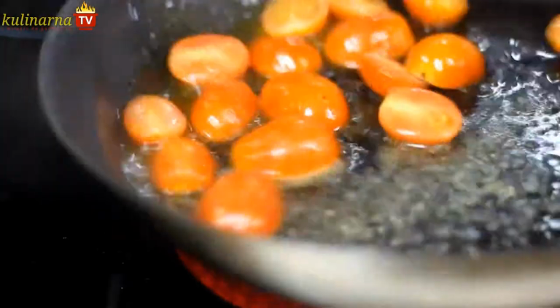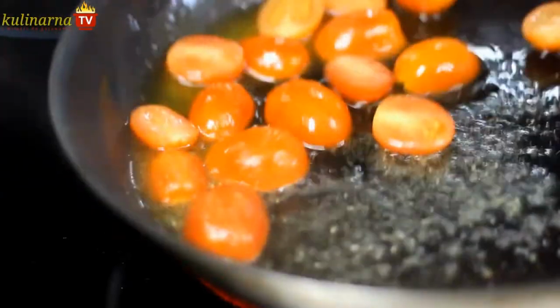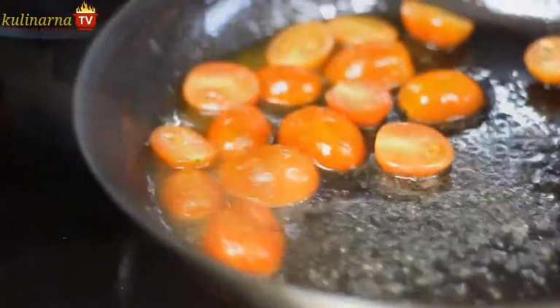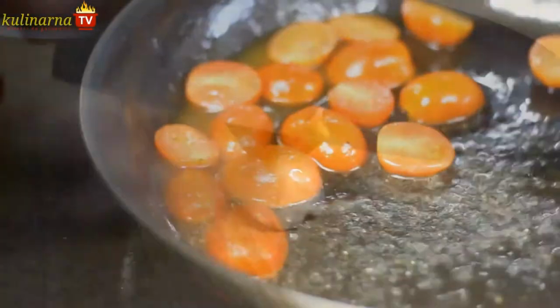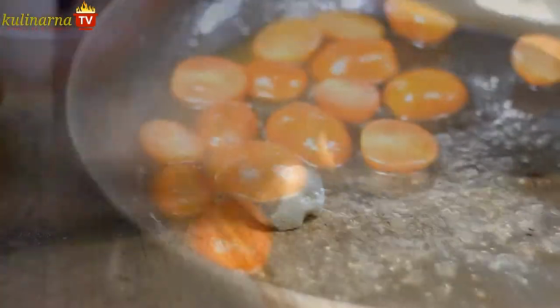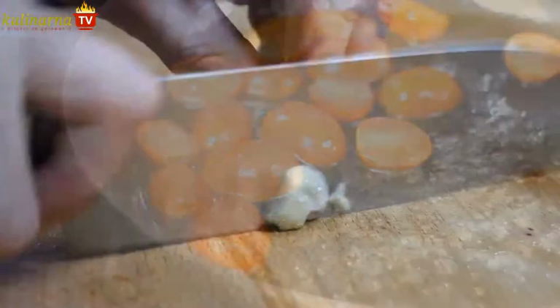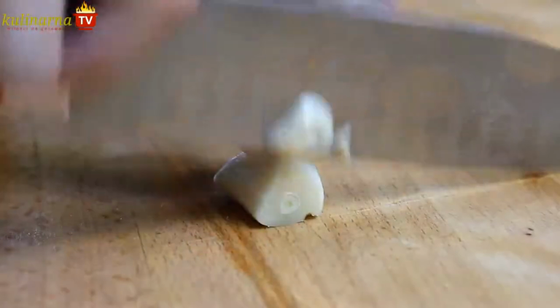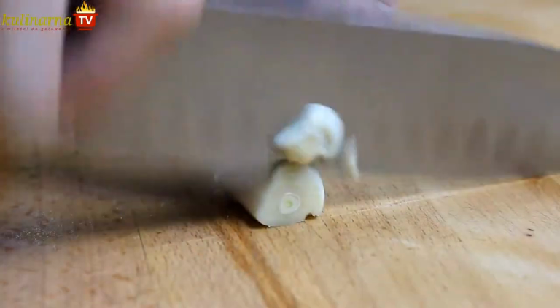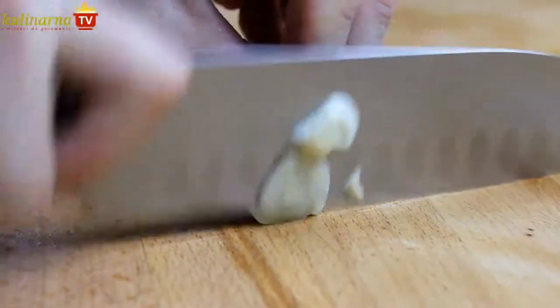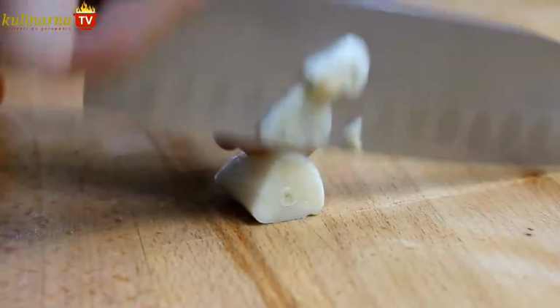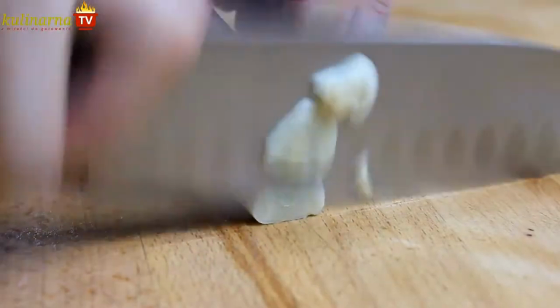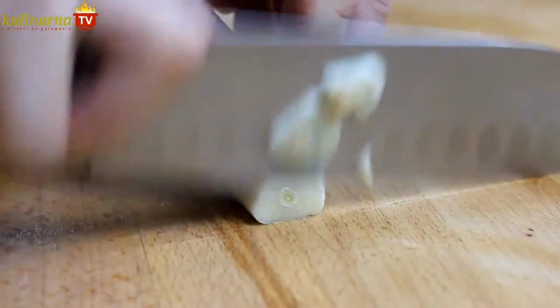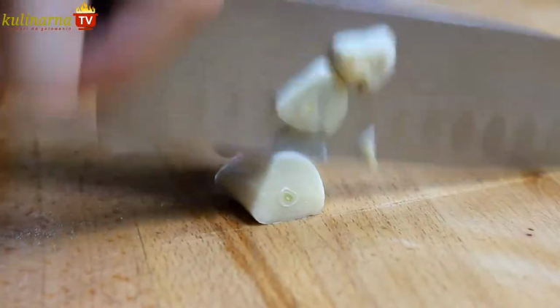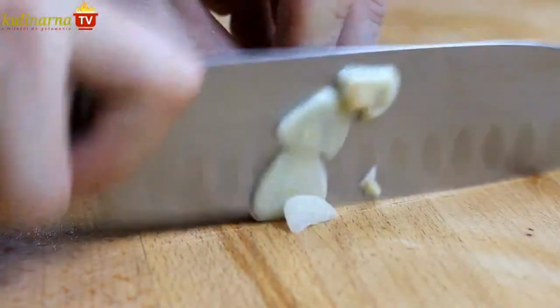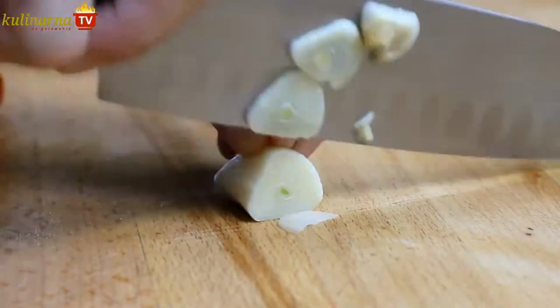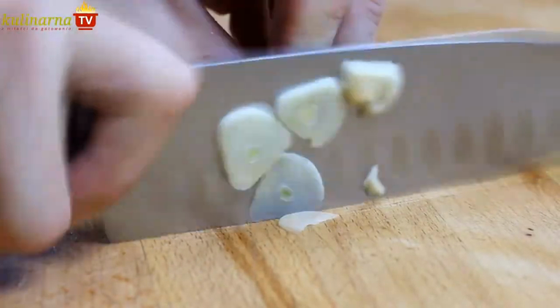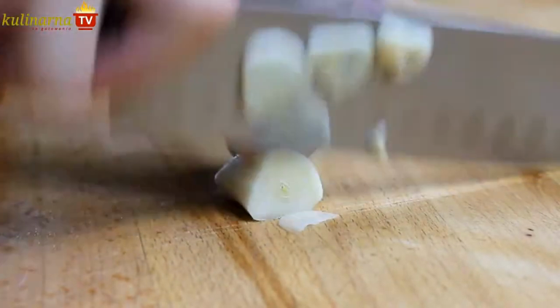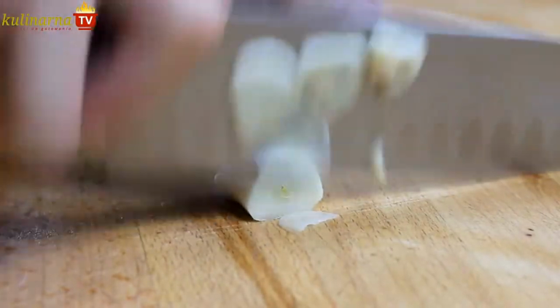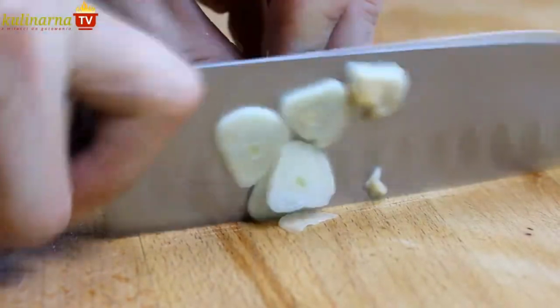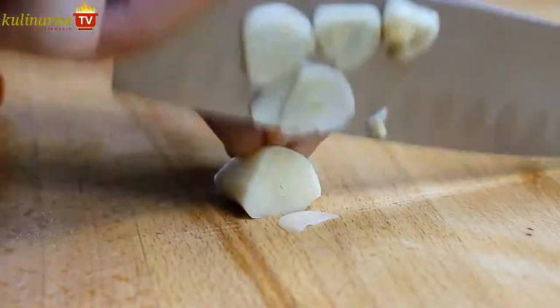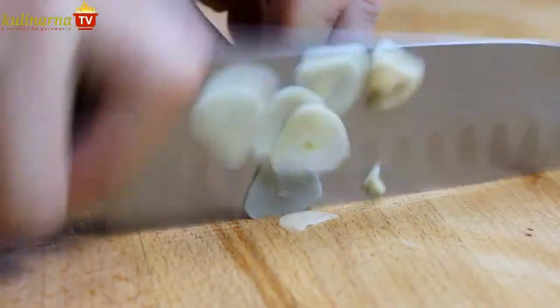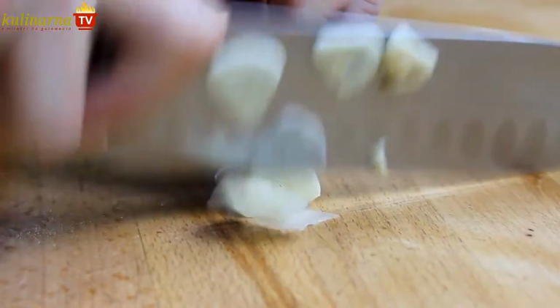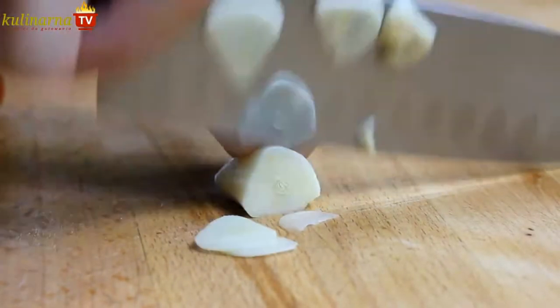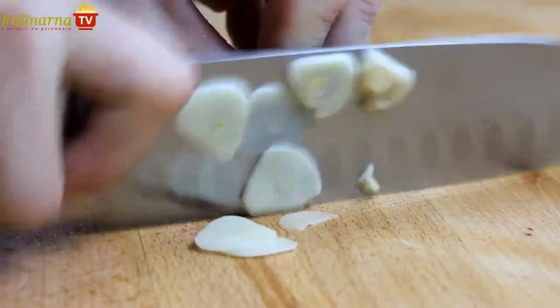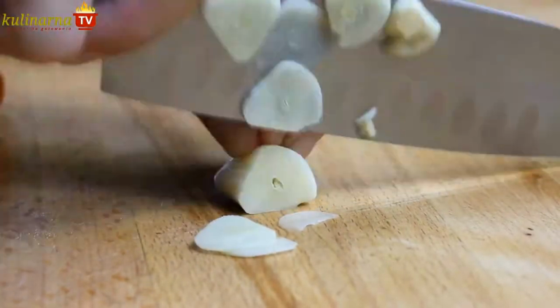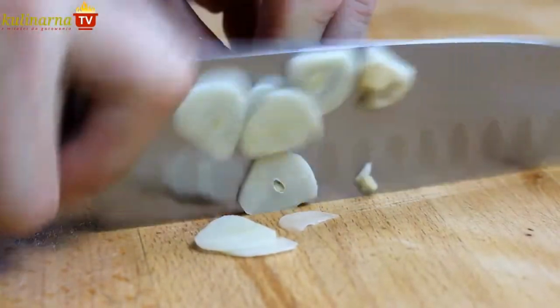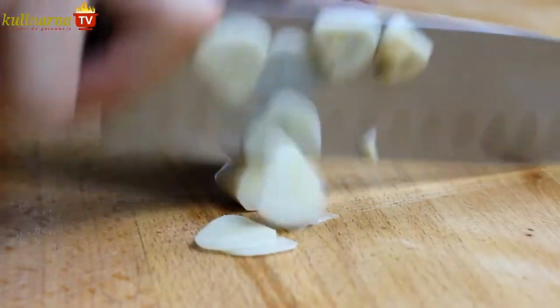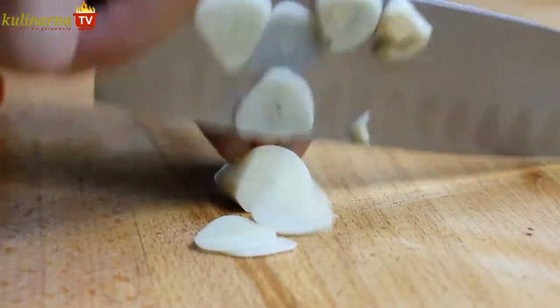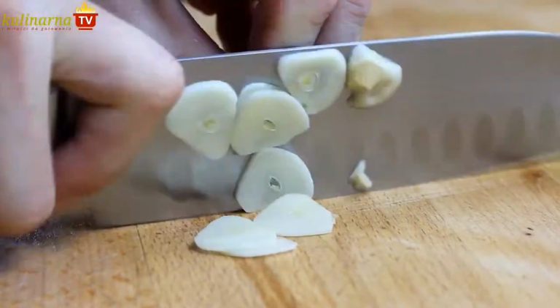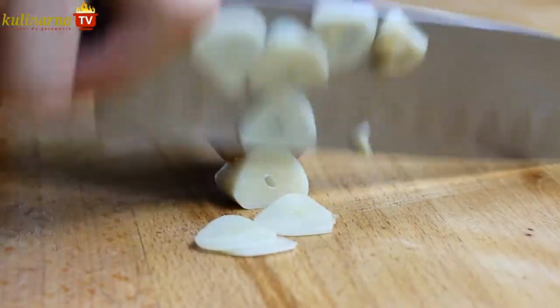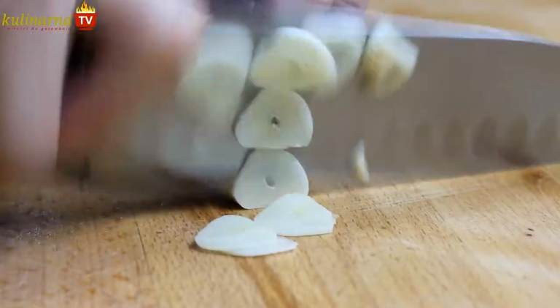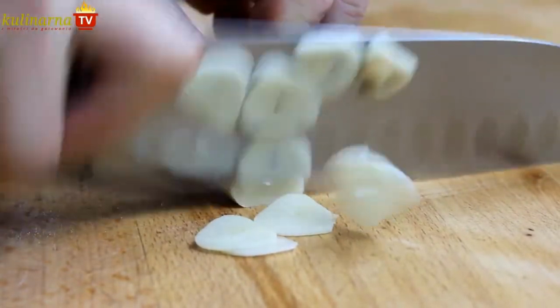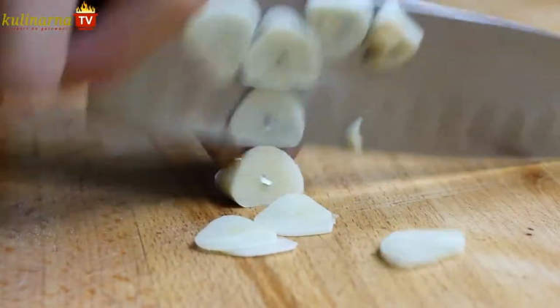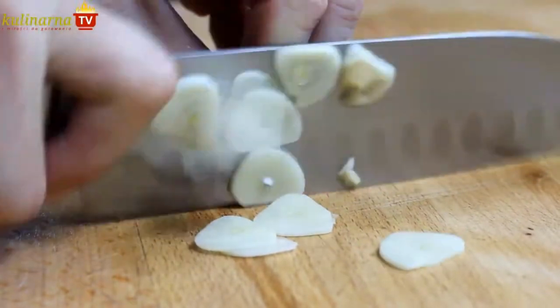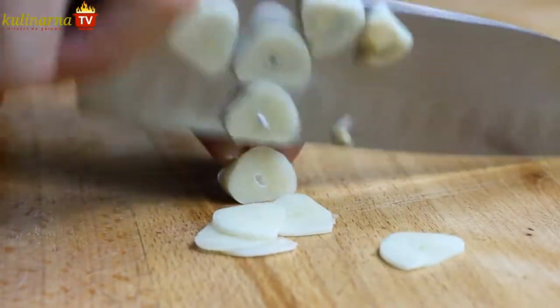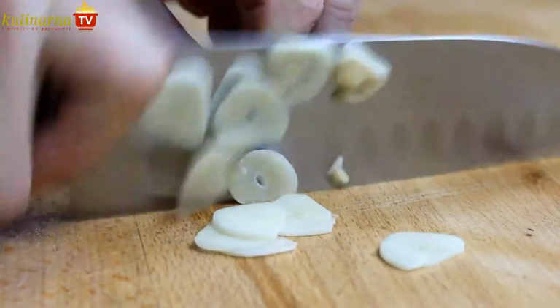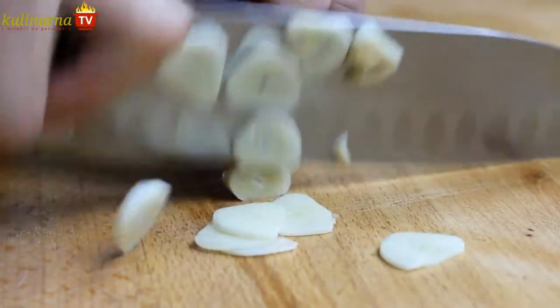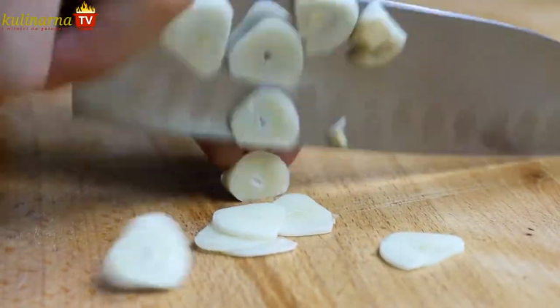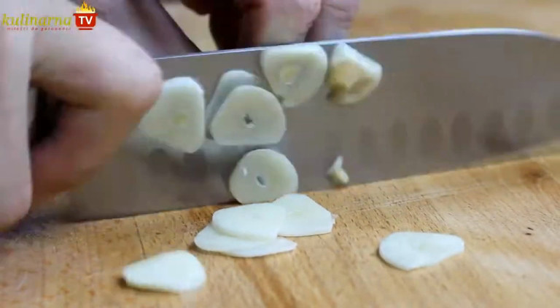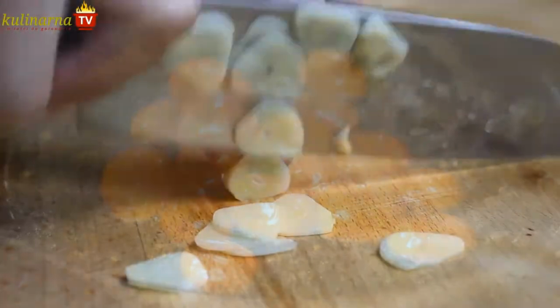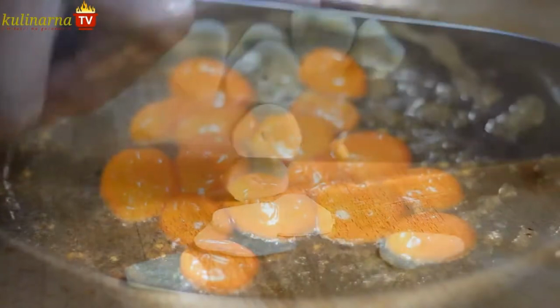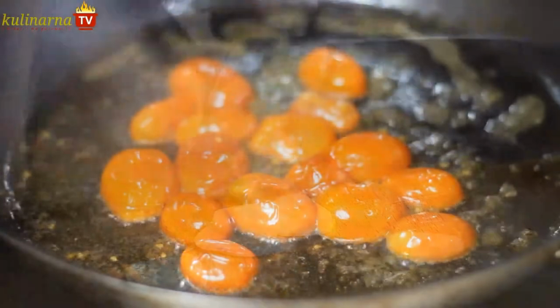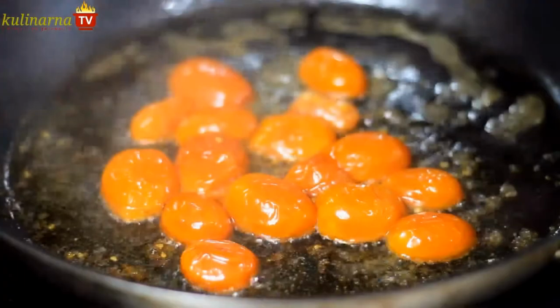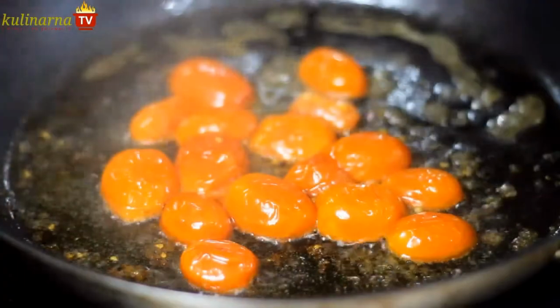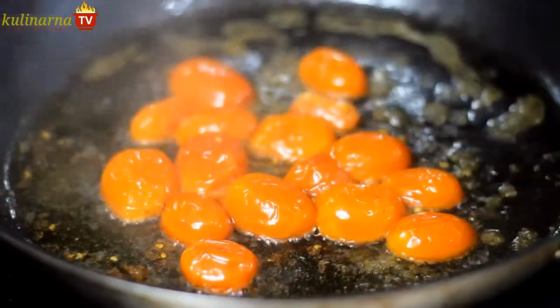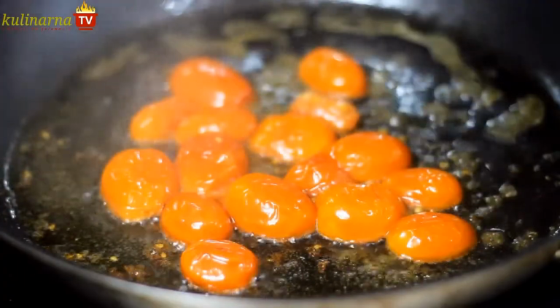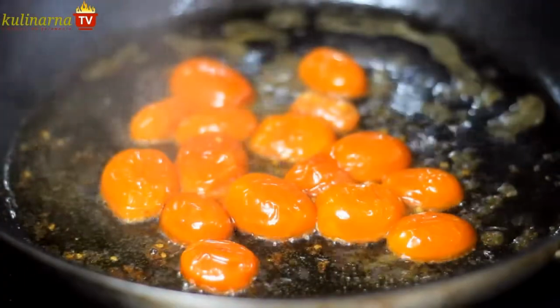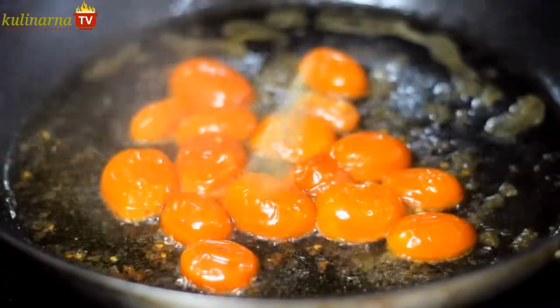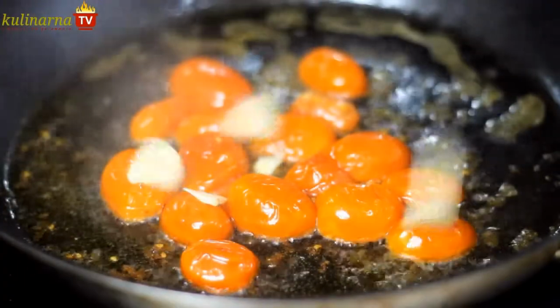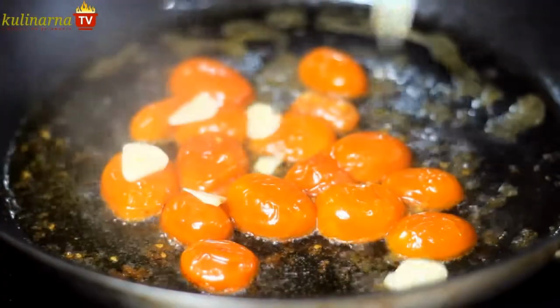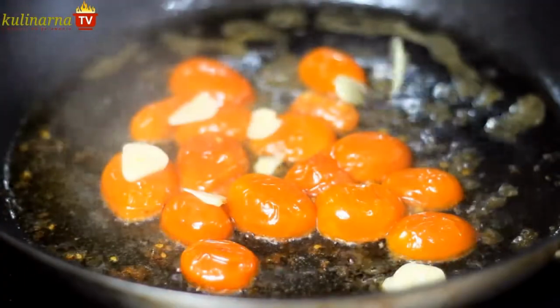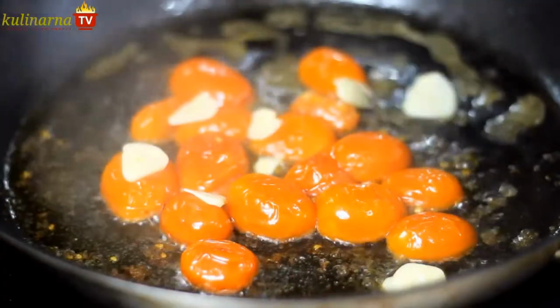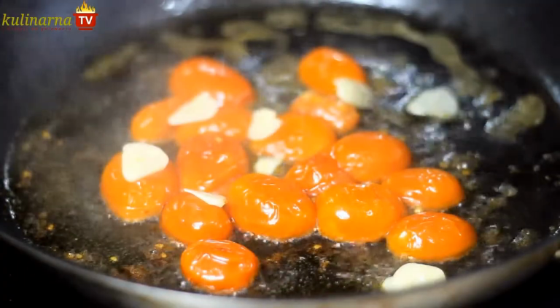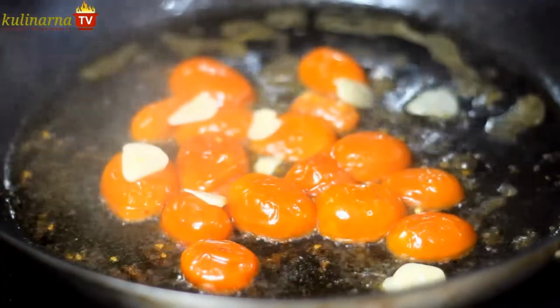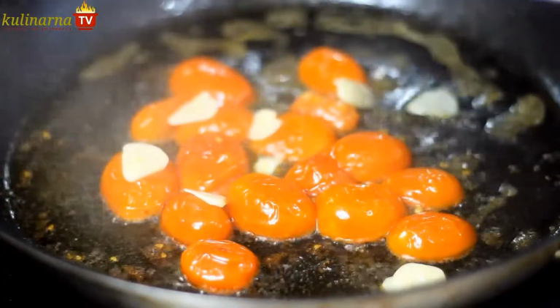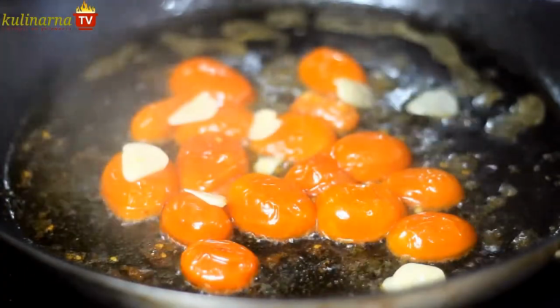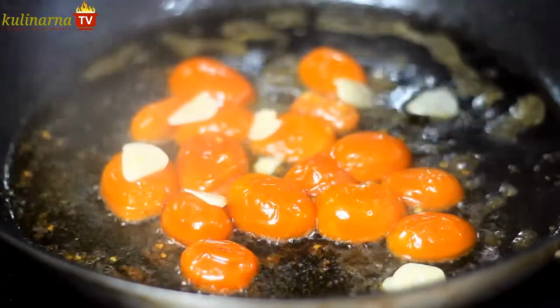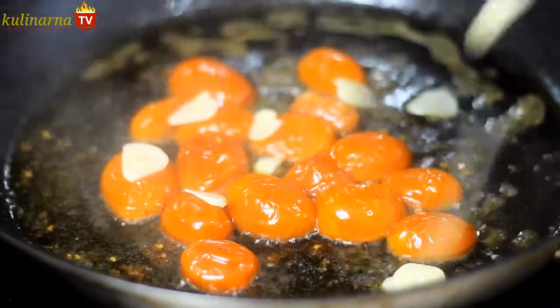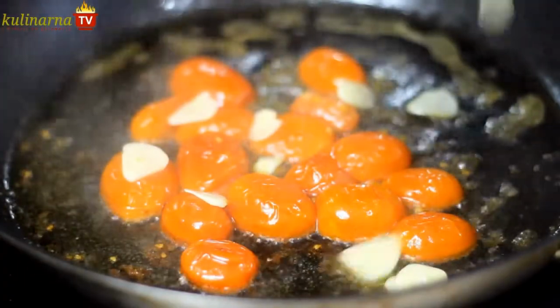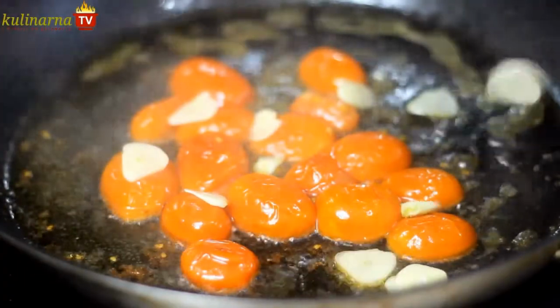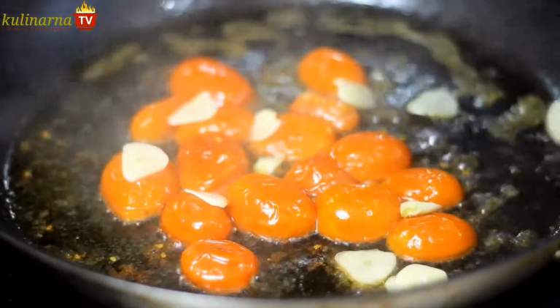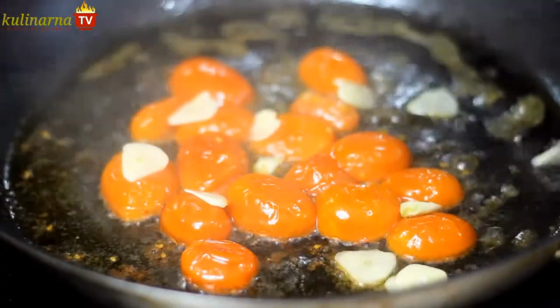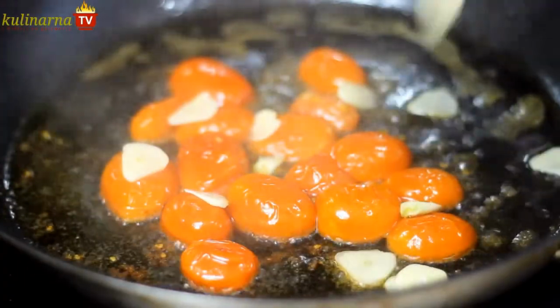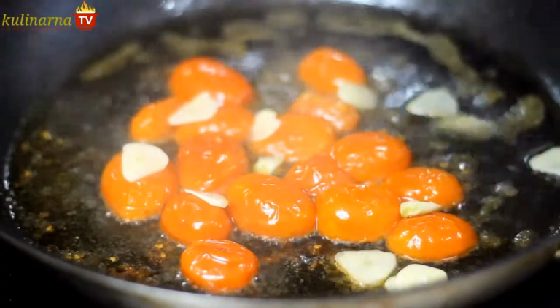Fry the tomatoes for a few minutes, then add chopped garlic, which perfectly goes along with tomatoes and spinach.